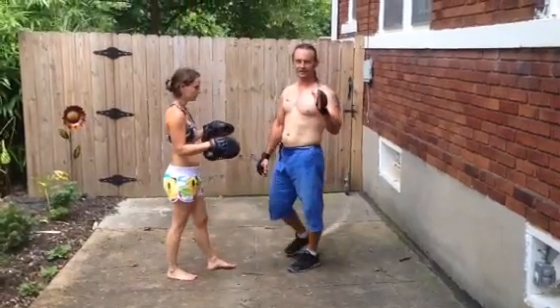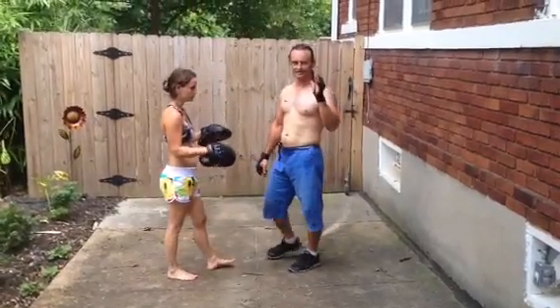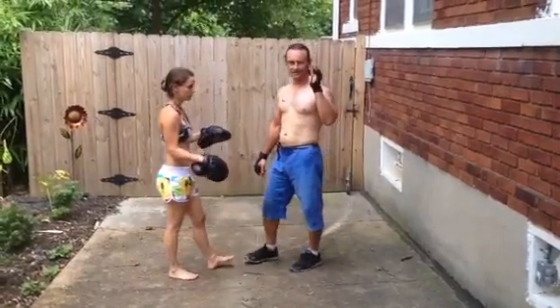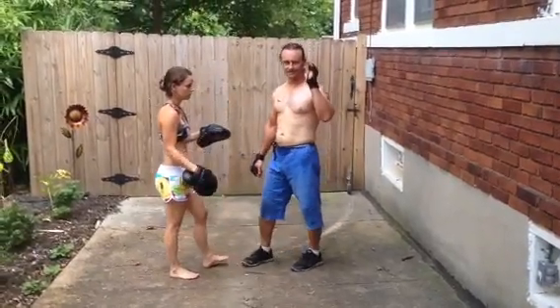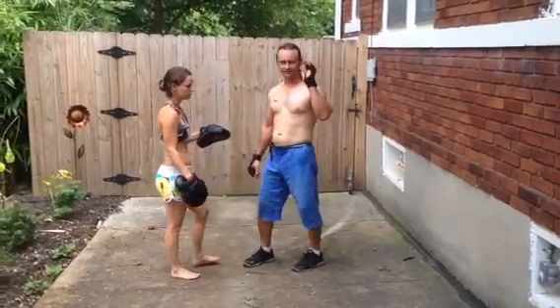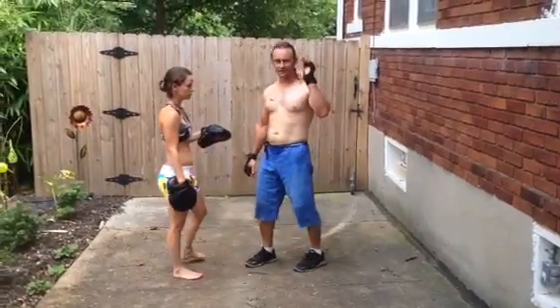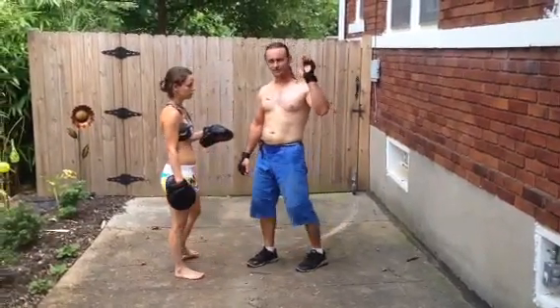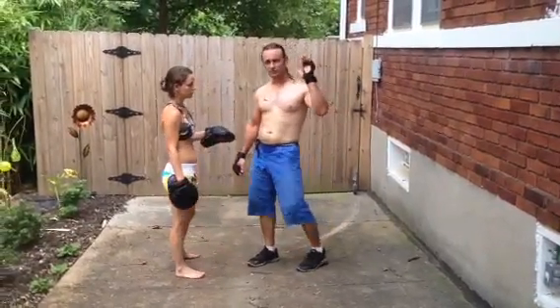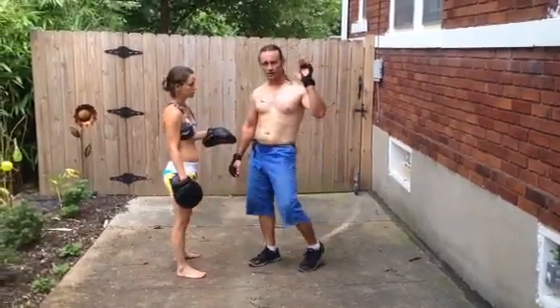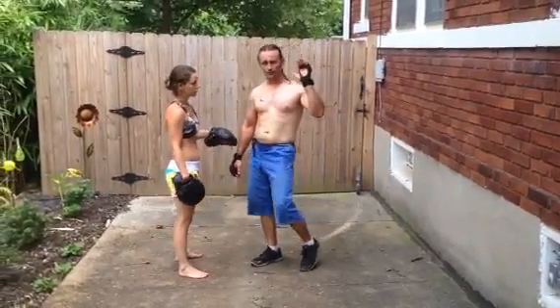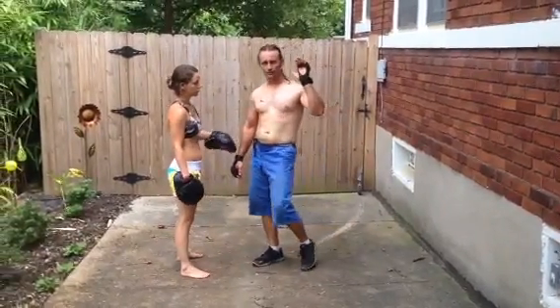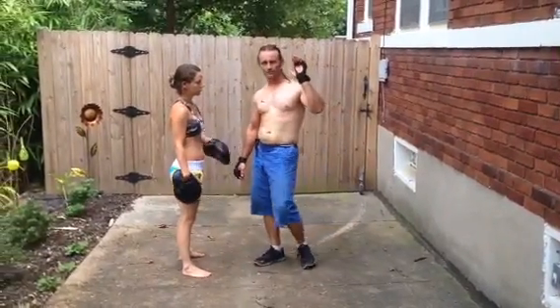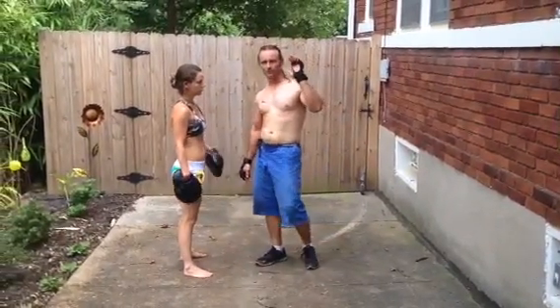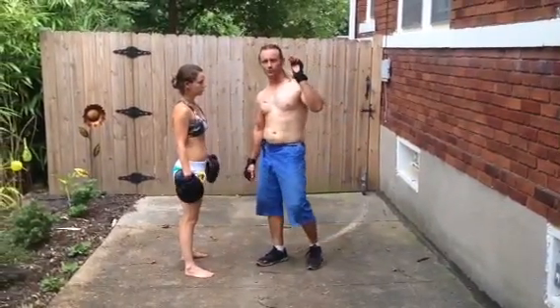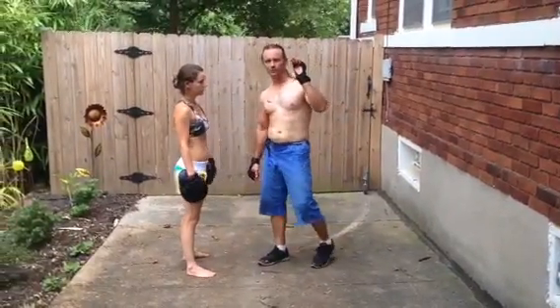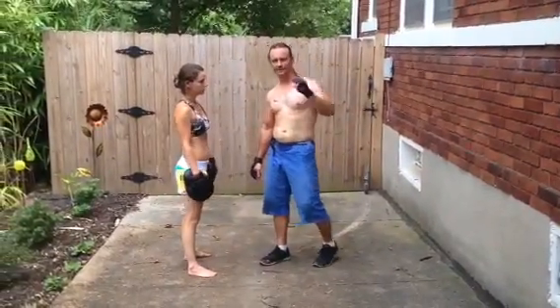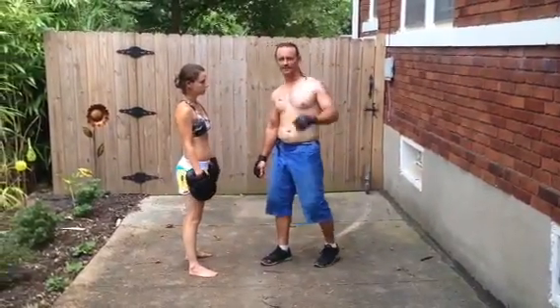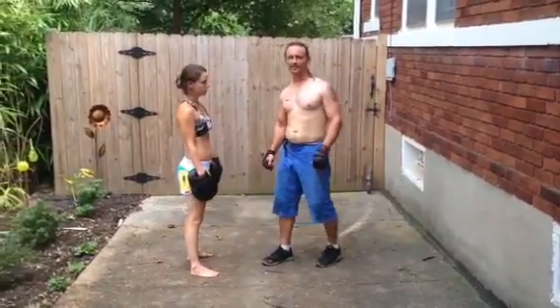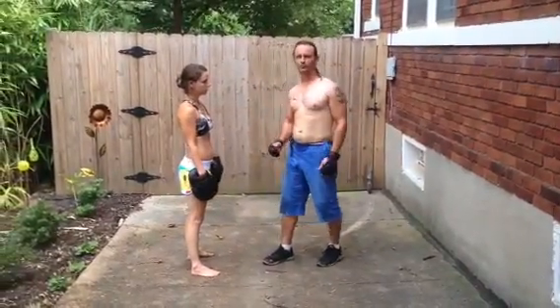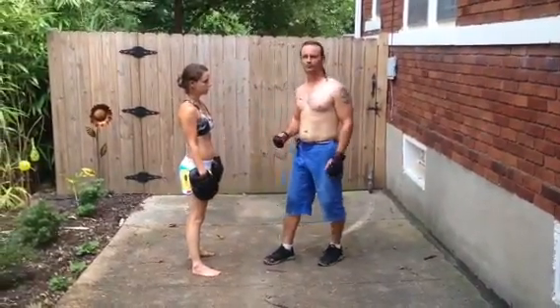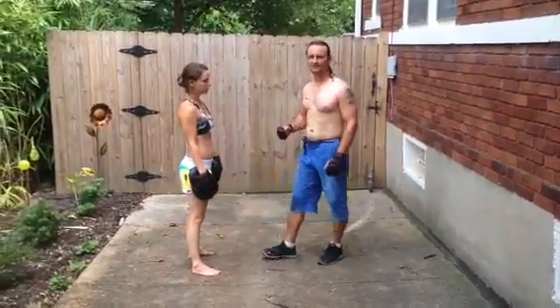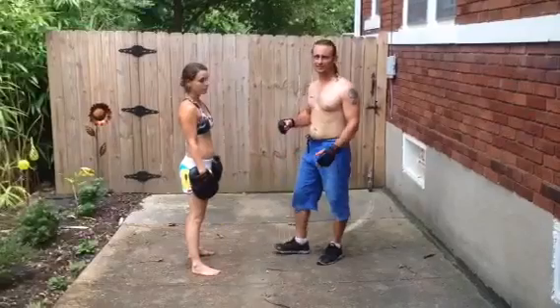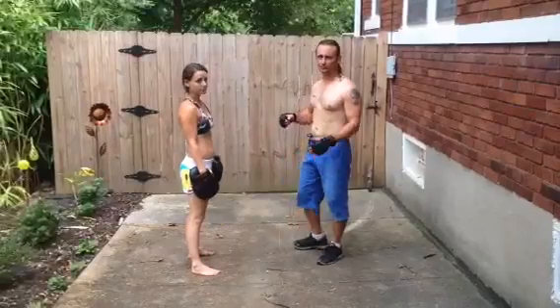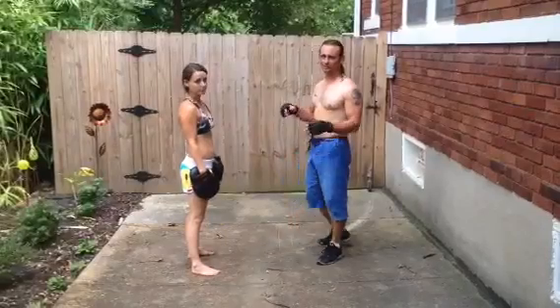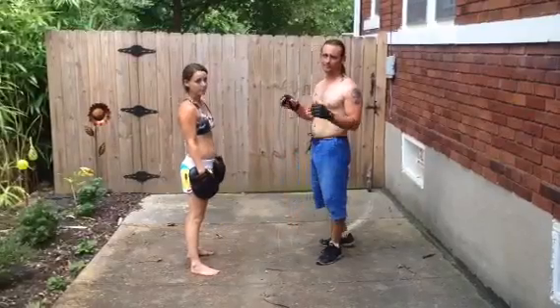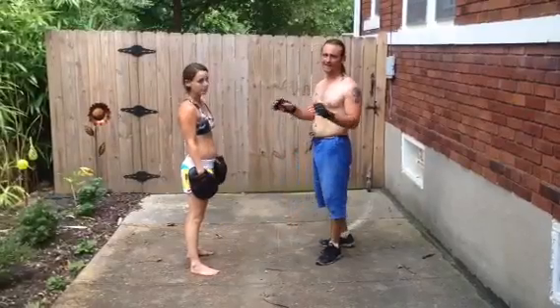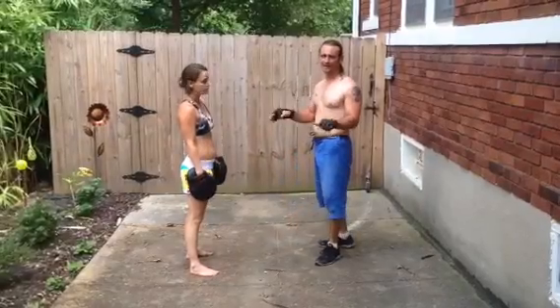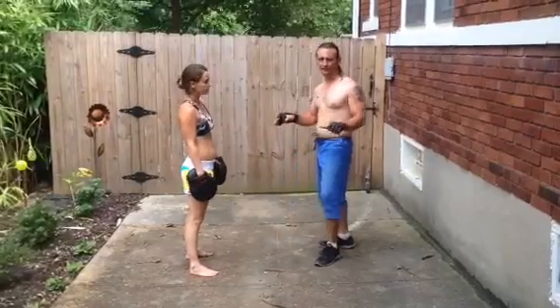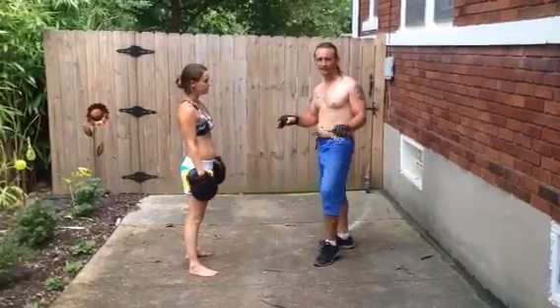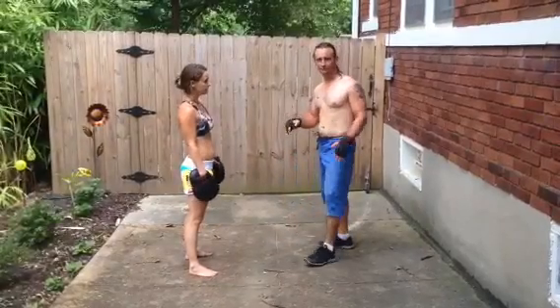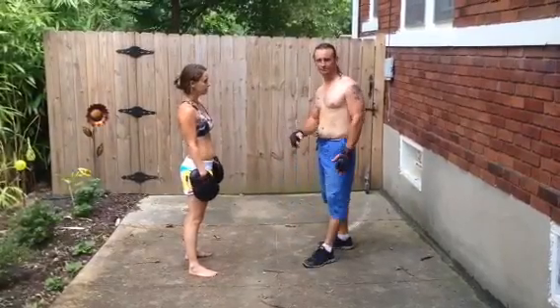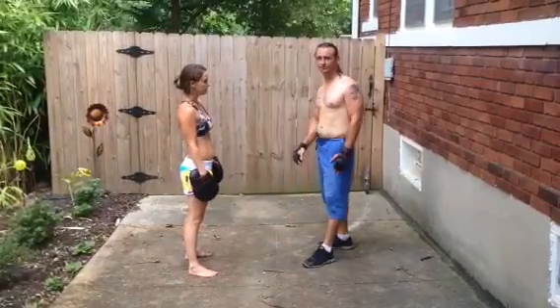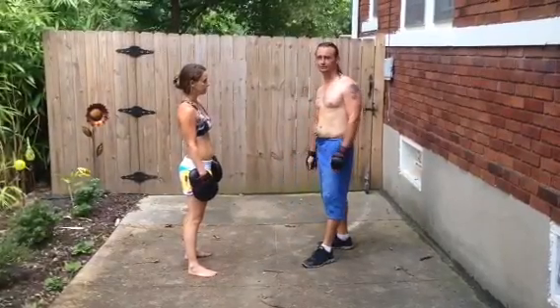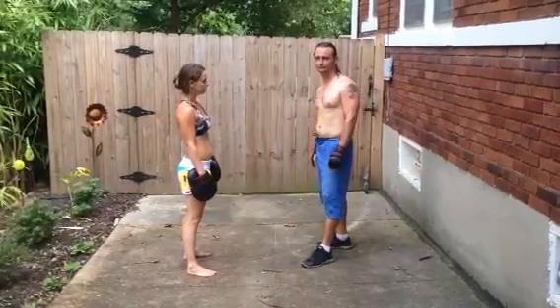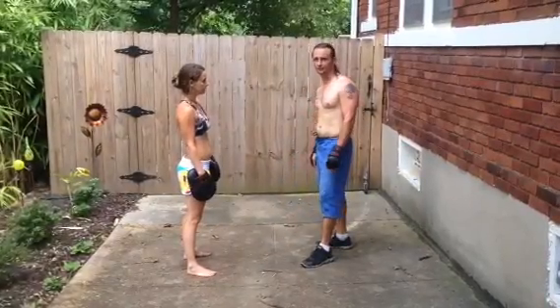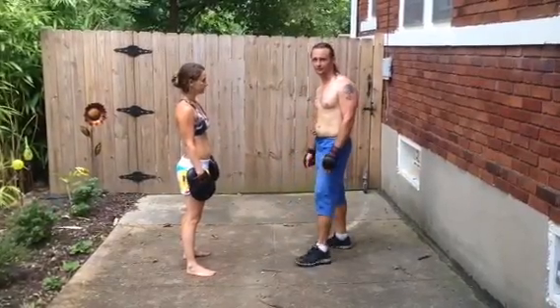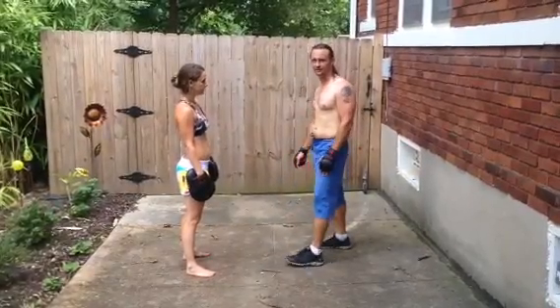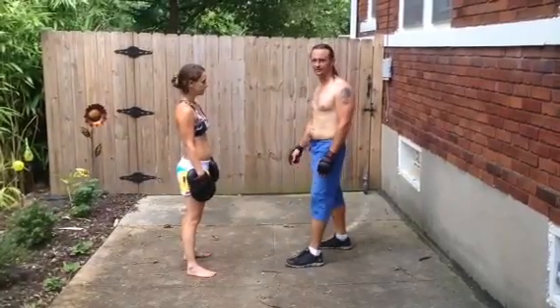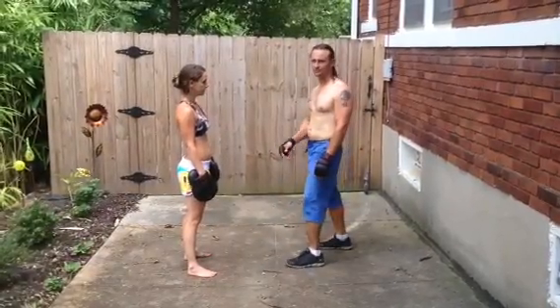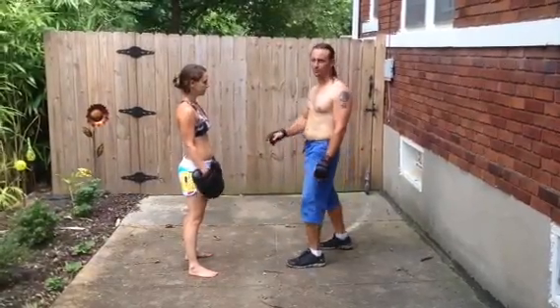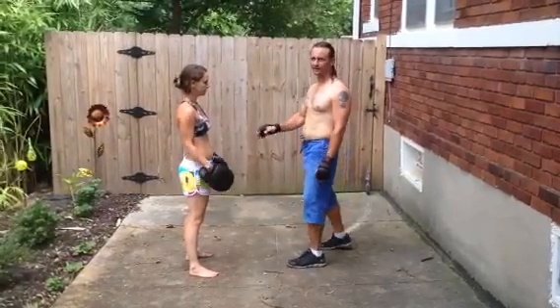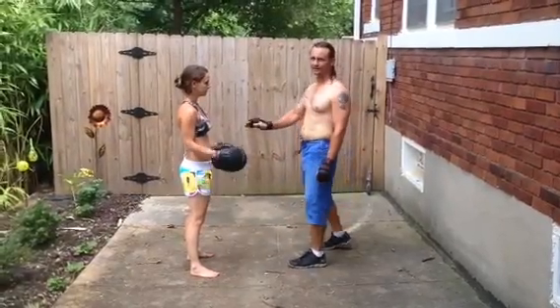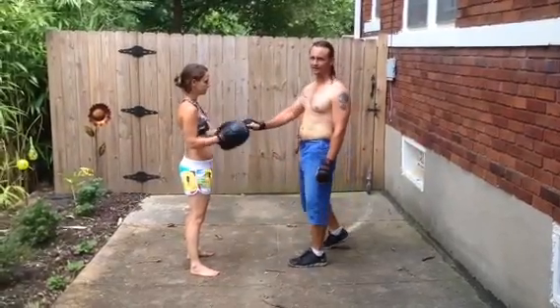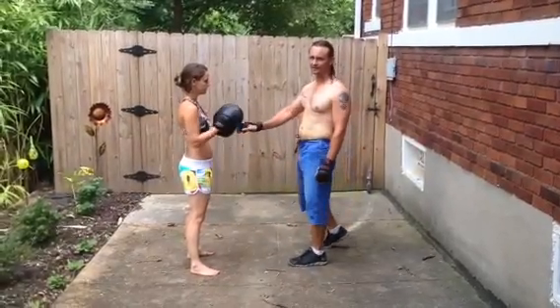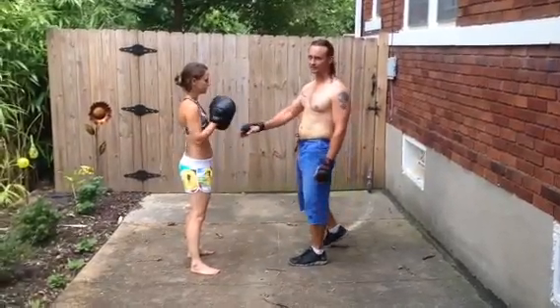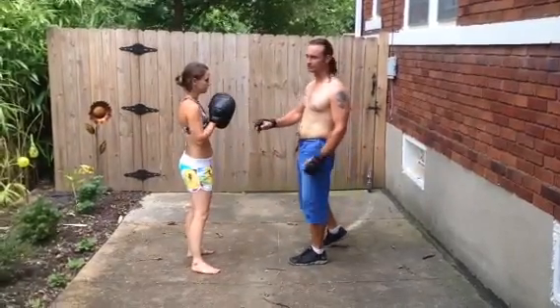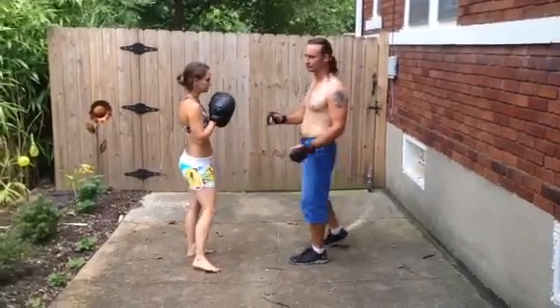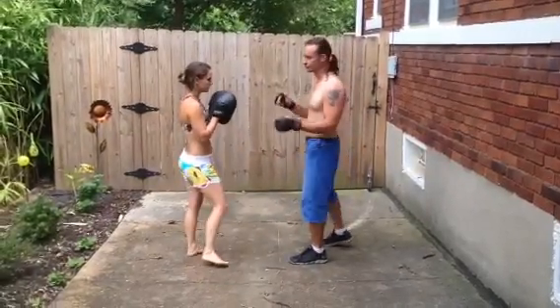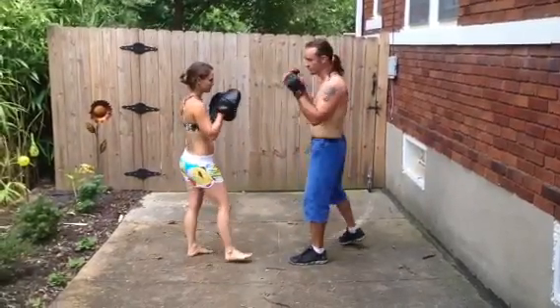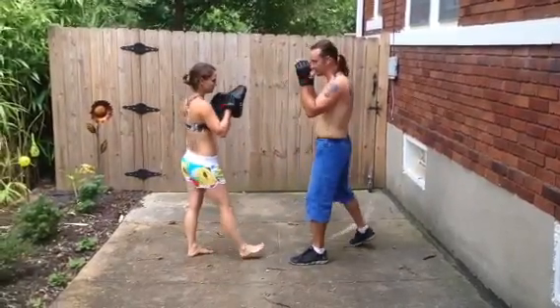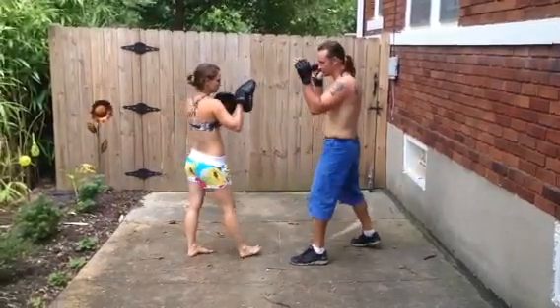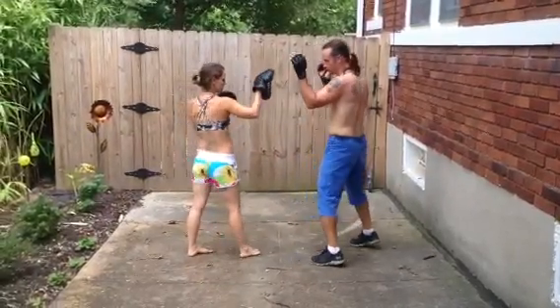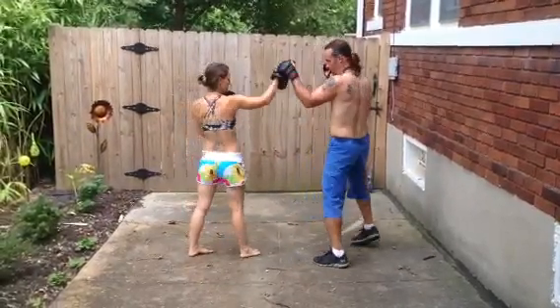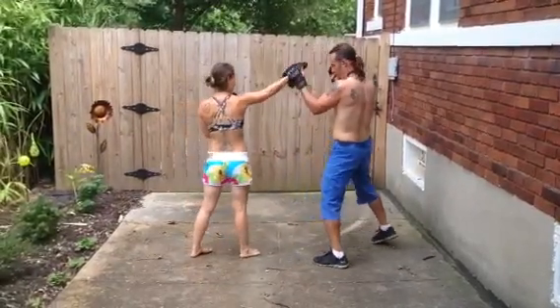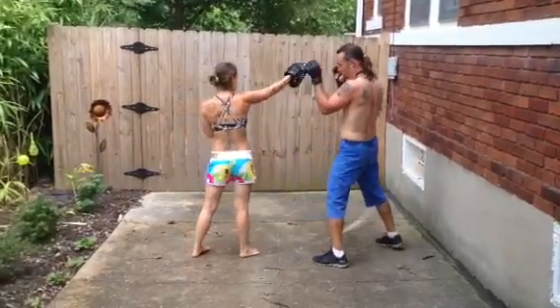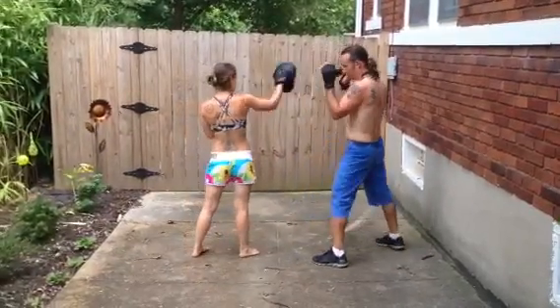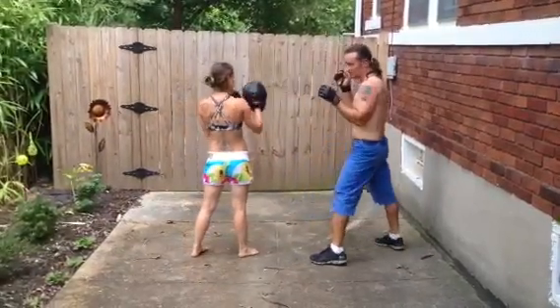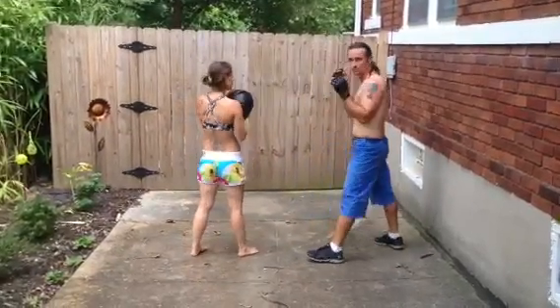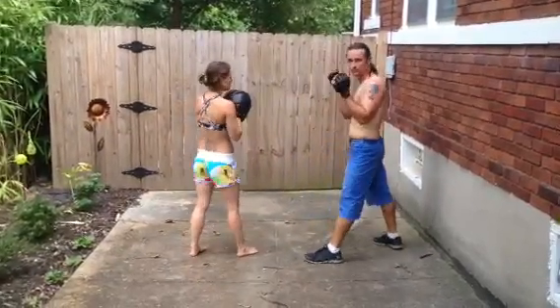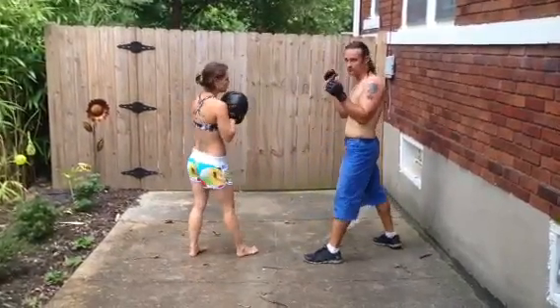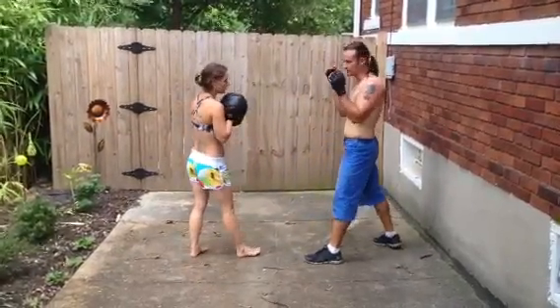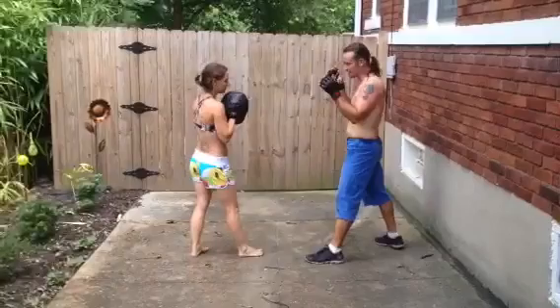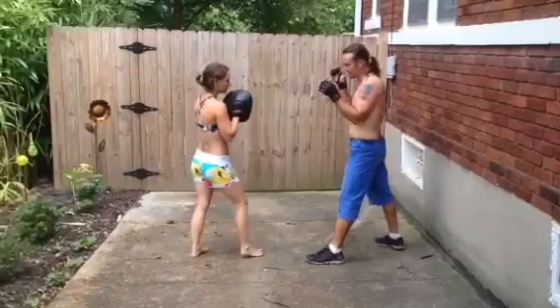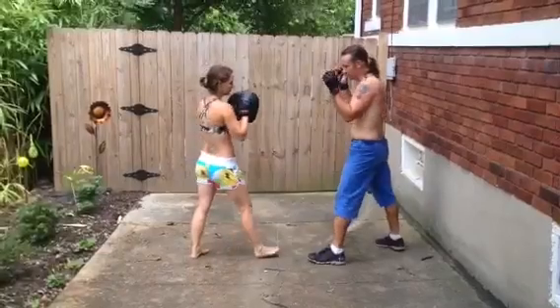Thanks guys for coming to our Principle of the Week. We've been dealing with the parry. Good to review is when she throws a straight punch, I just push it up to the side.